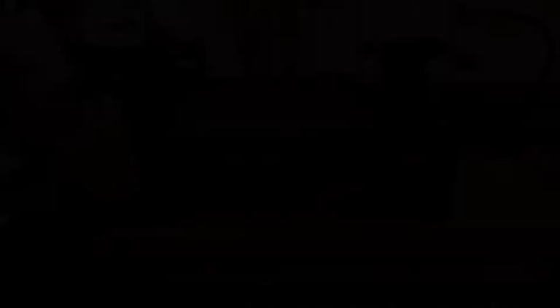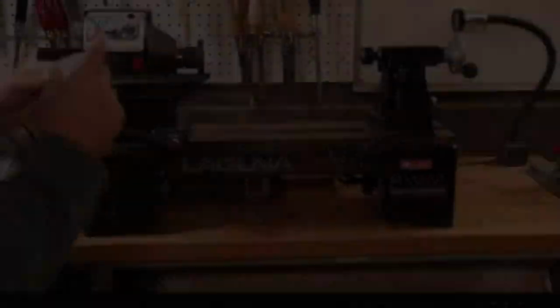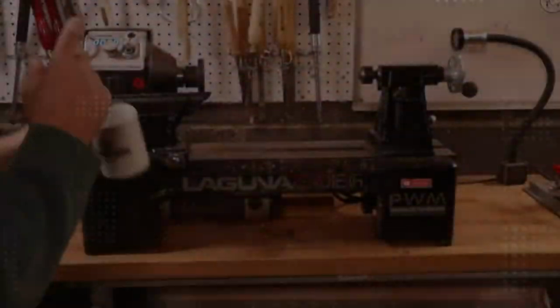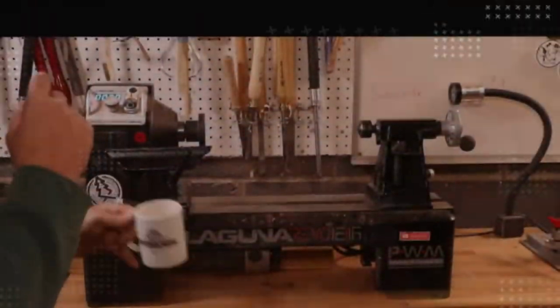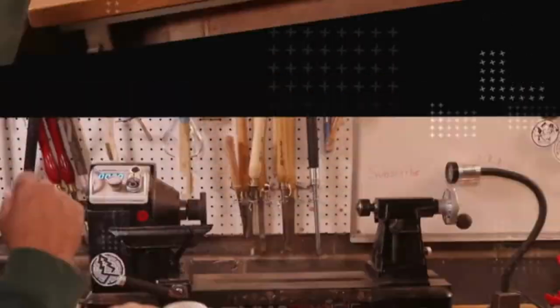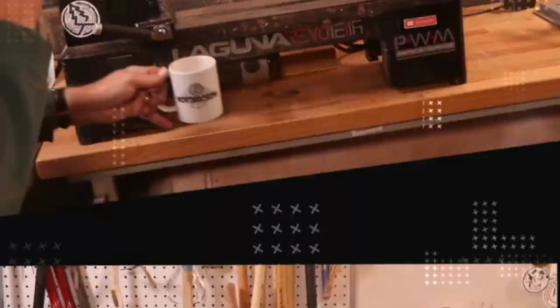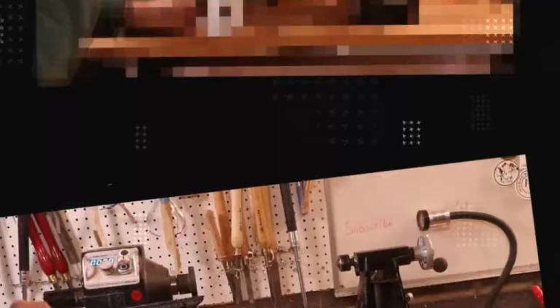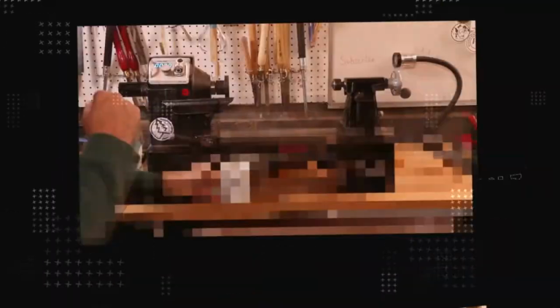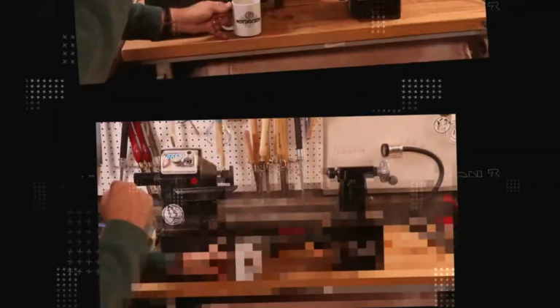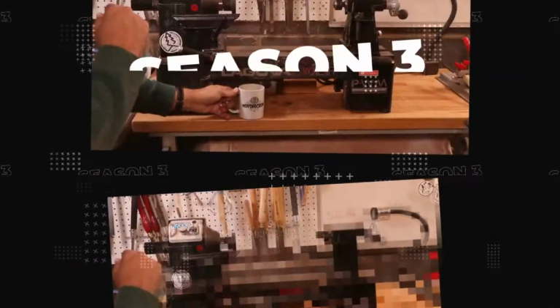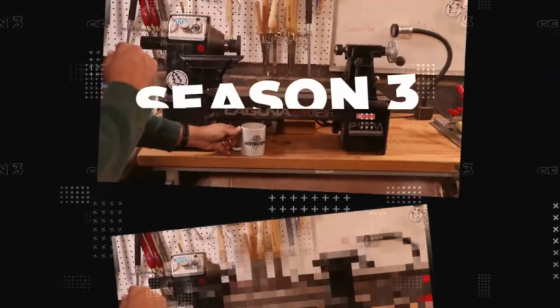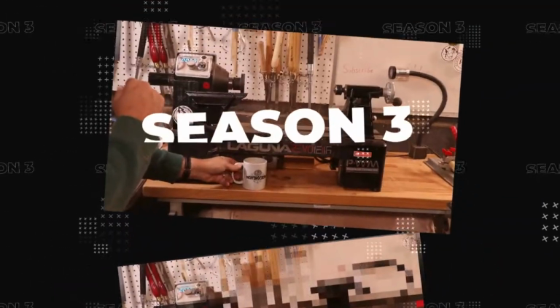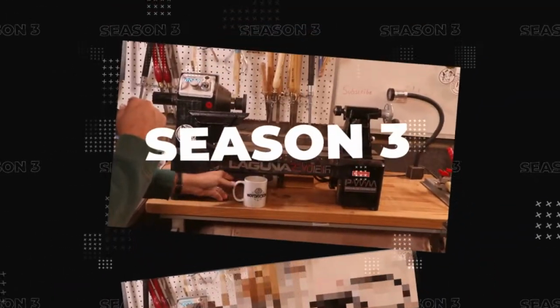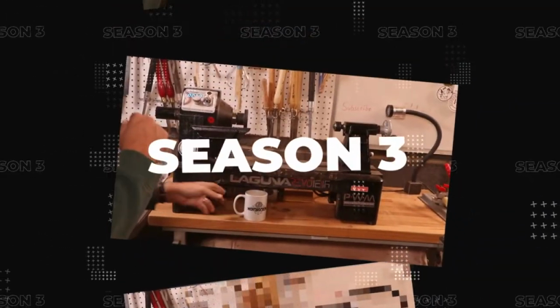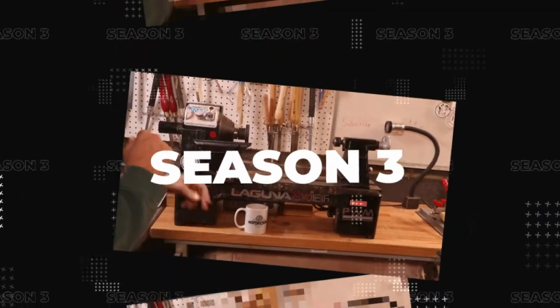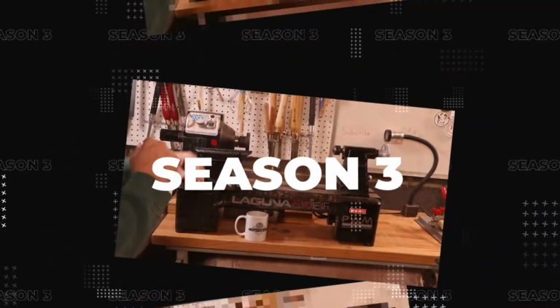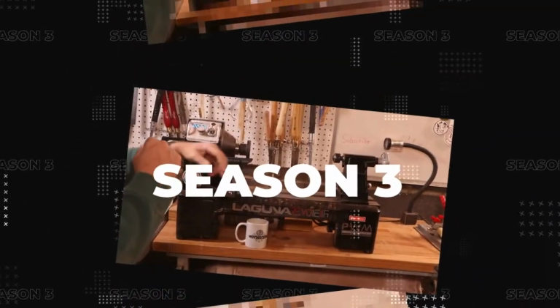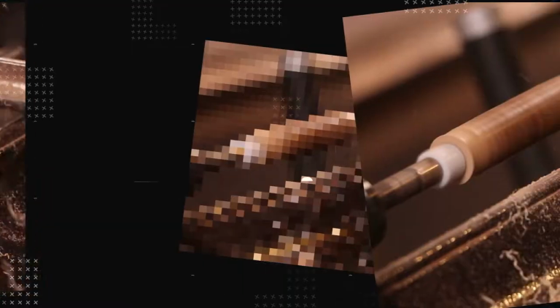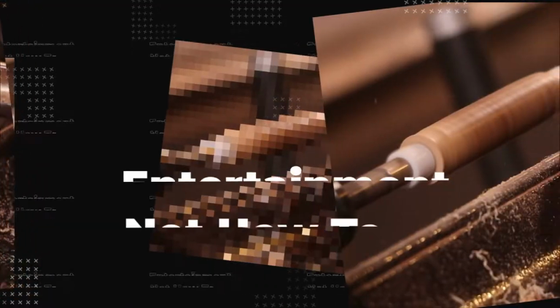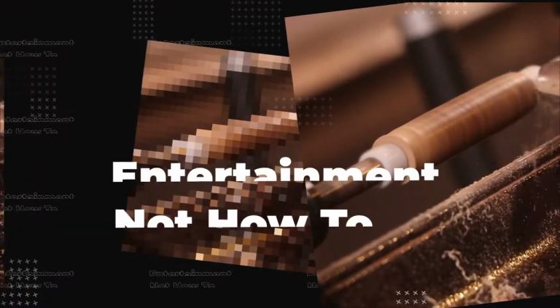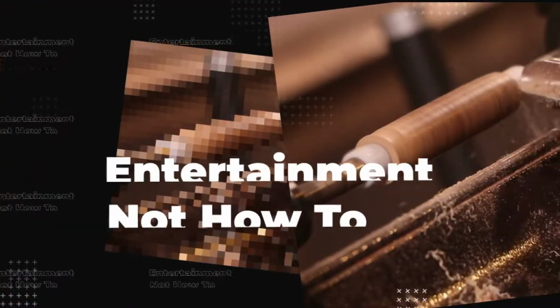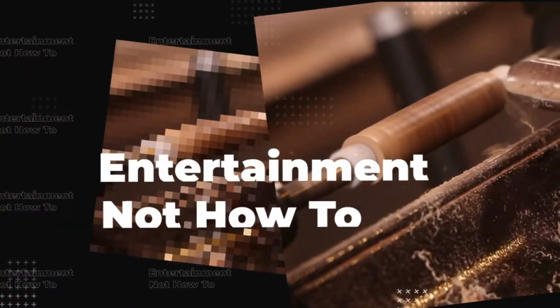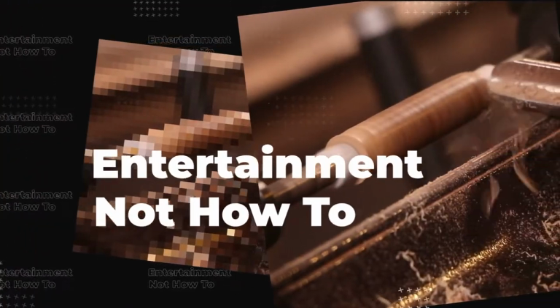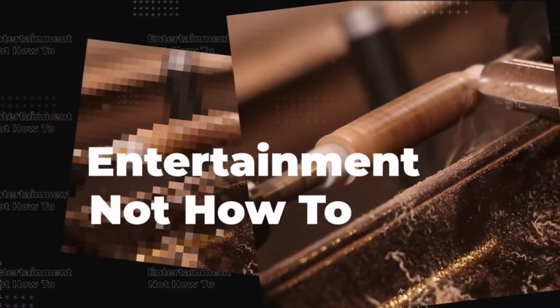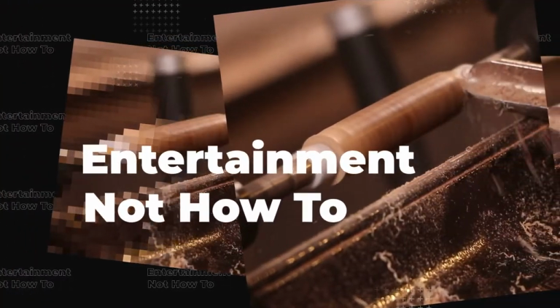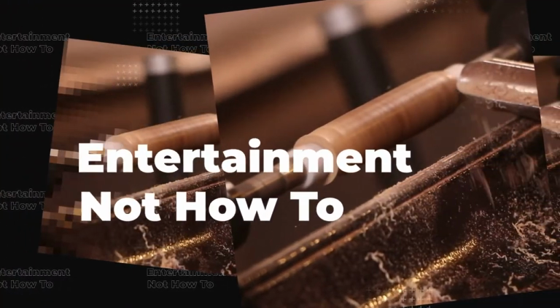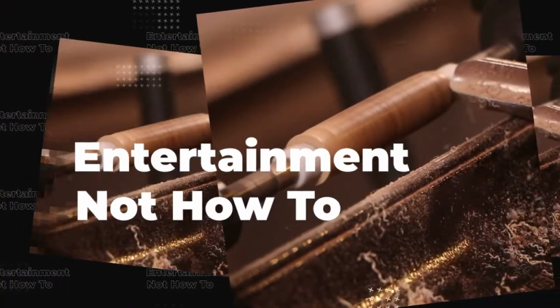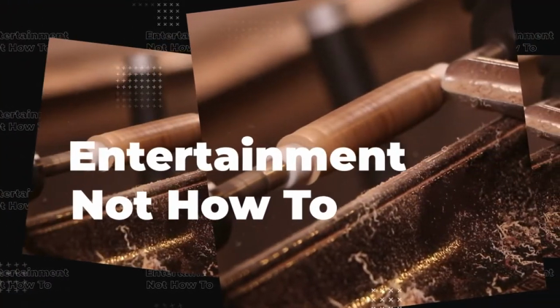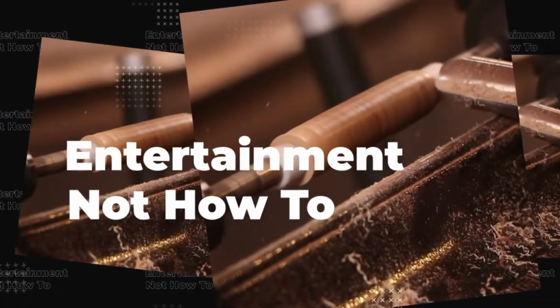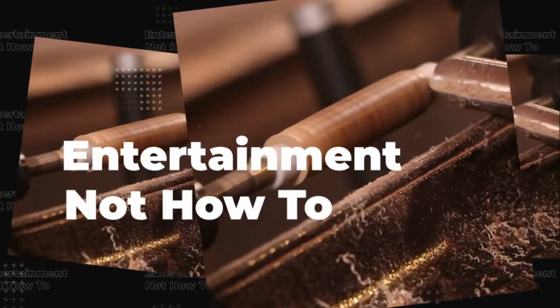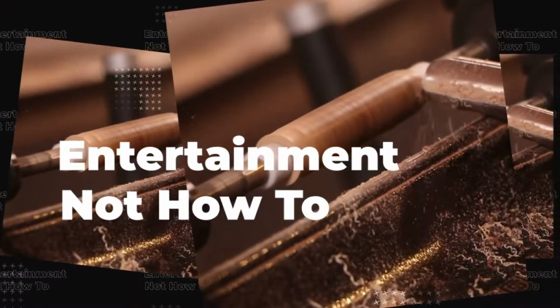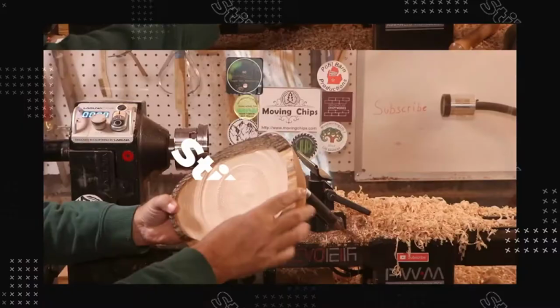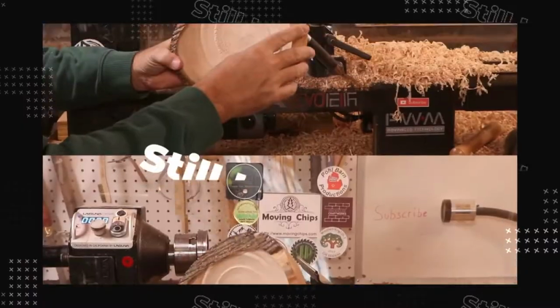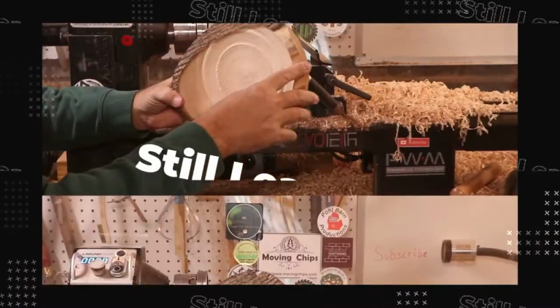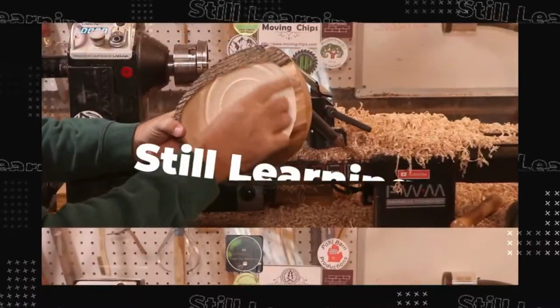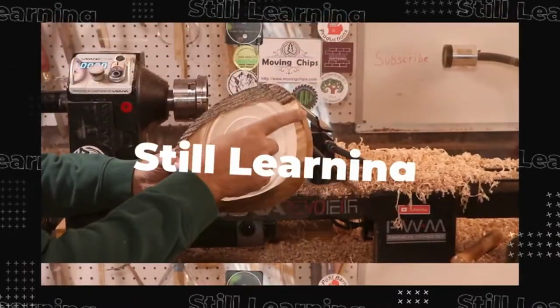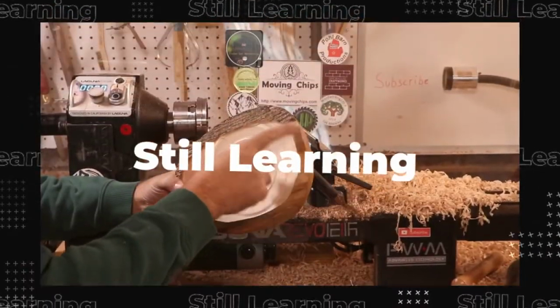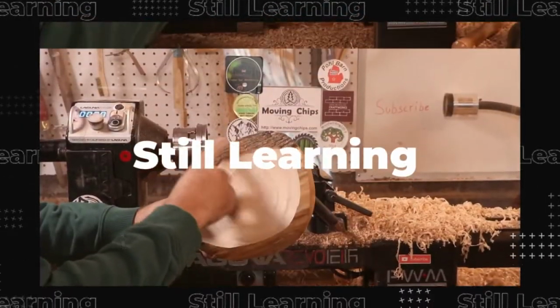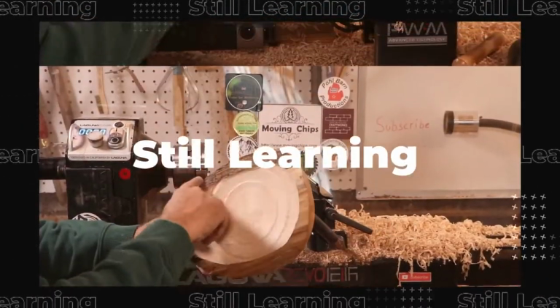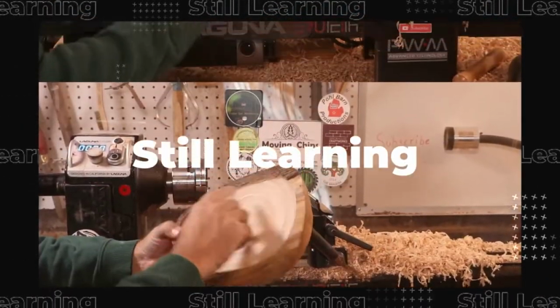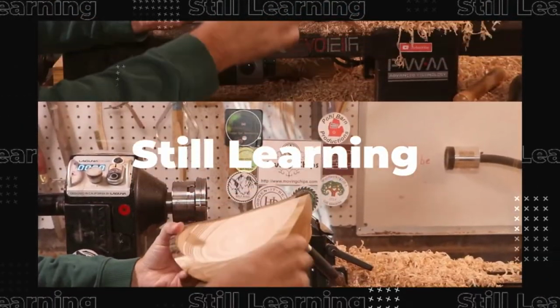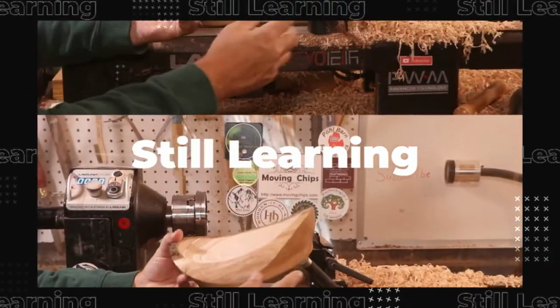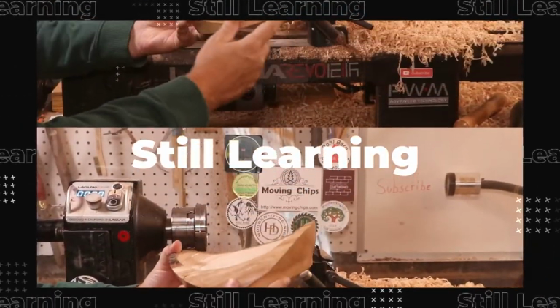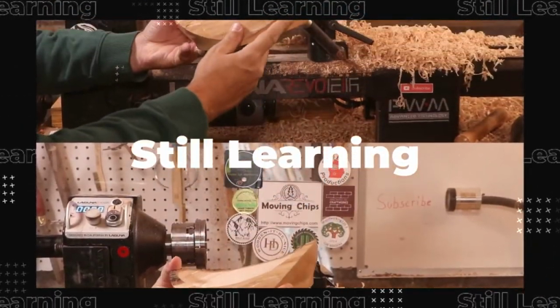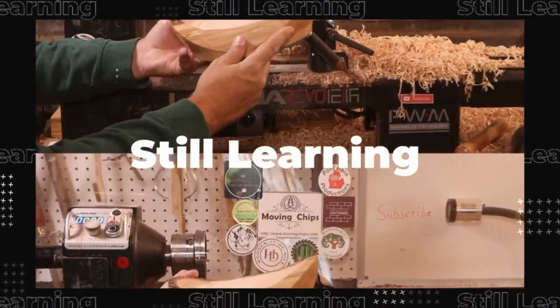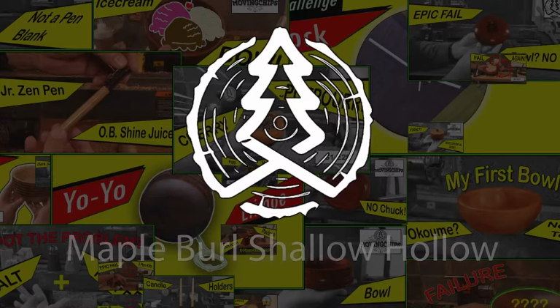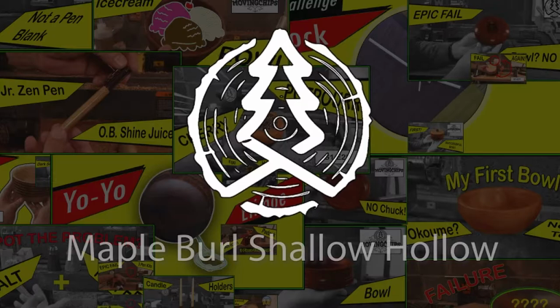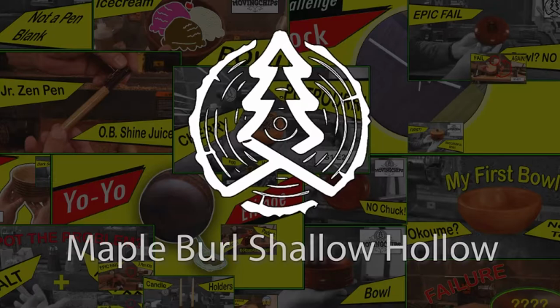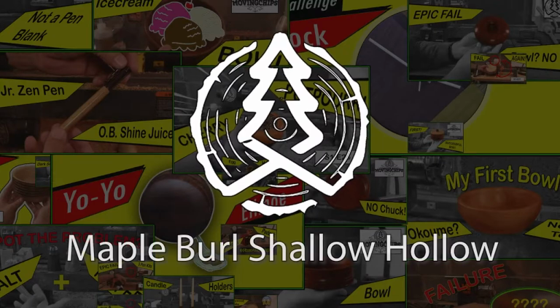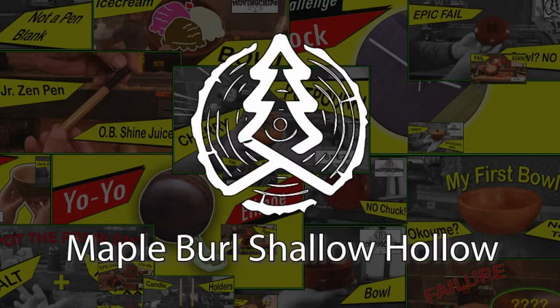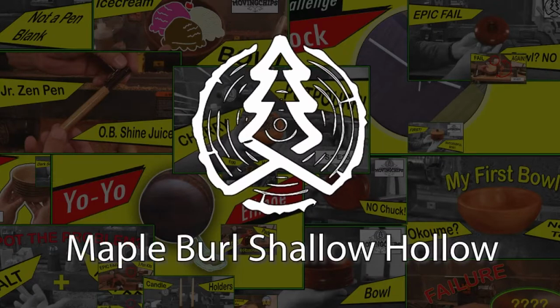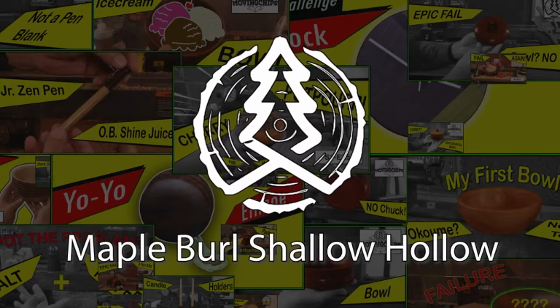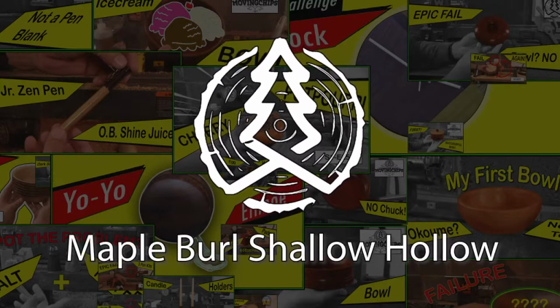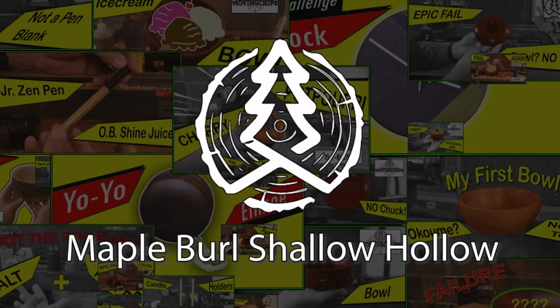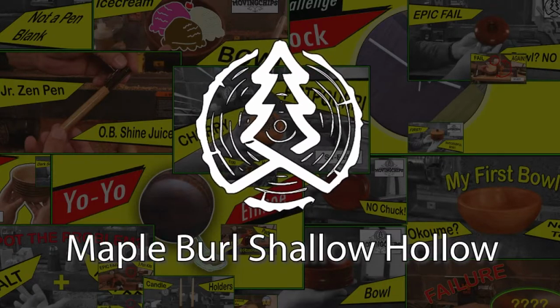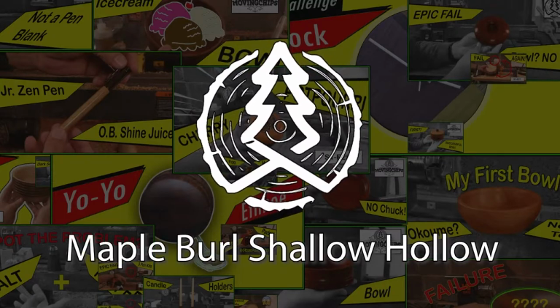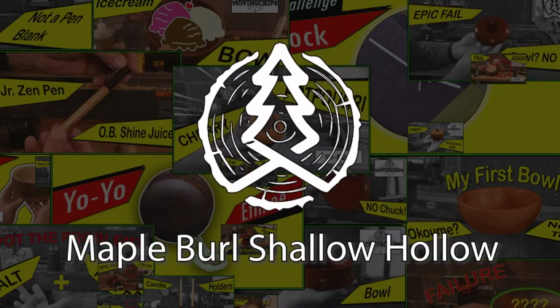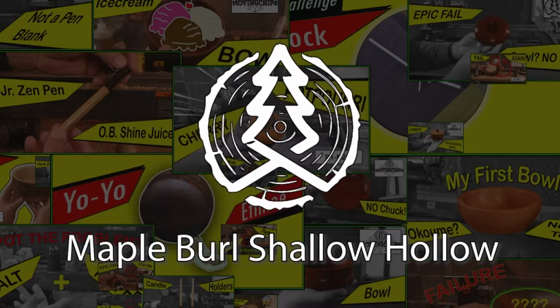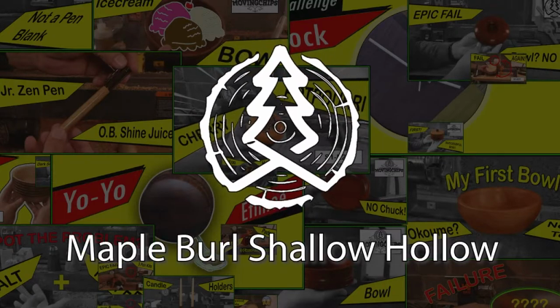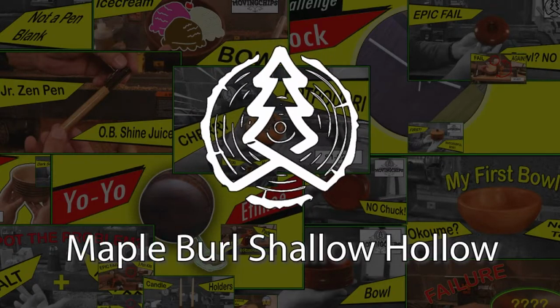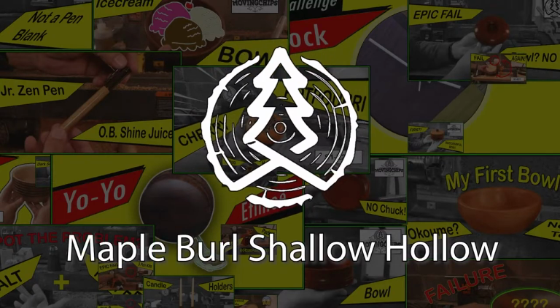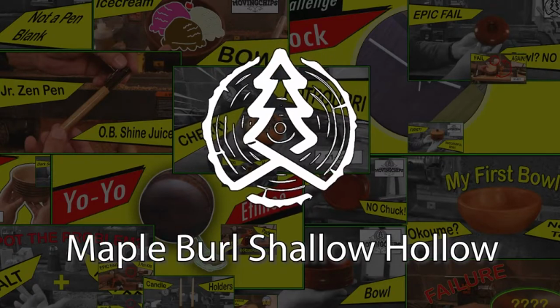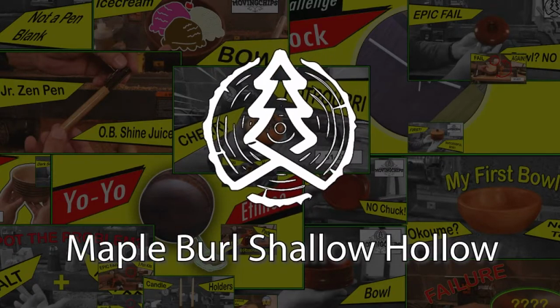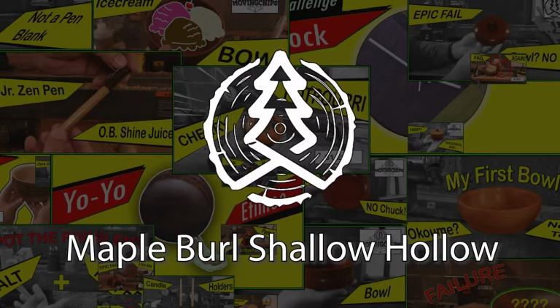Welcome to season three. This is not a how-to channel. I'm still learning, so if you see something, say something in the comments below.